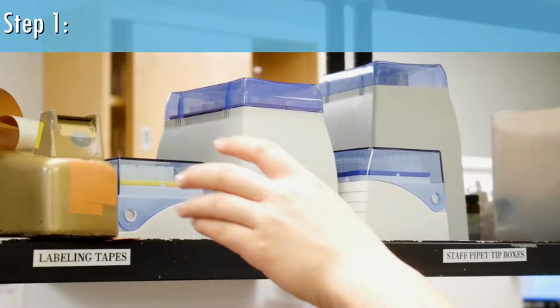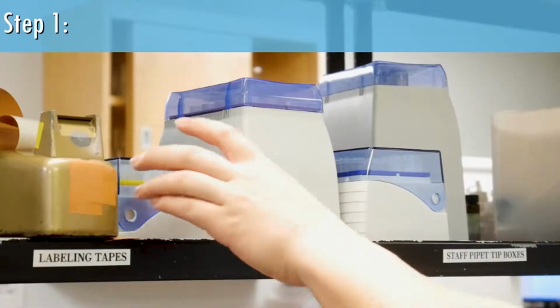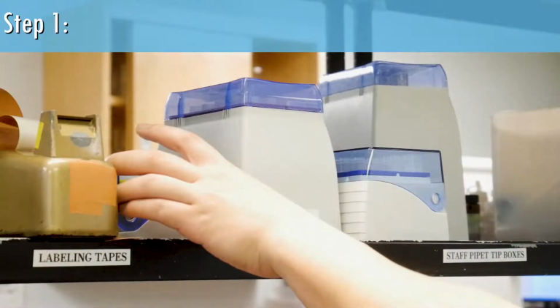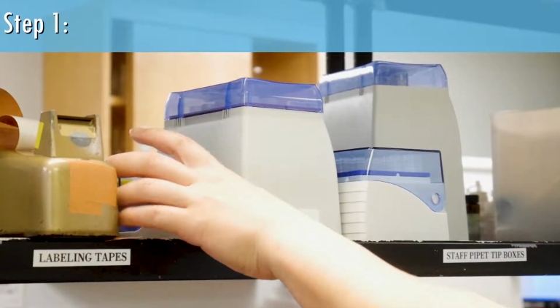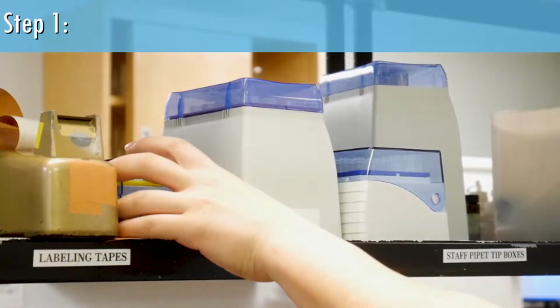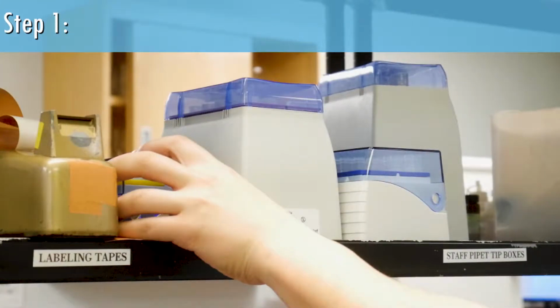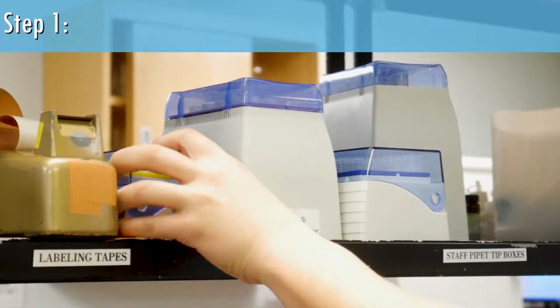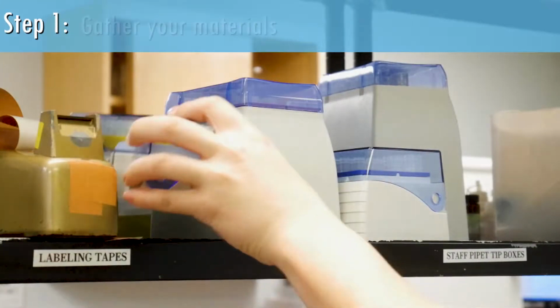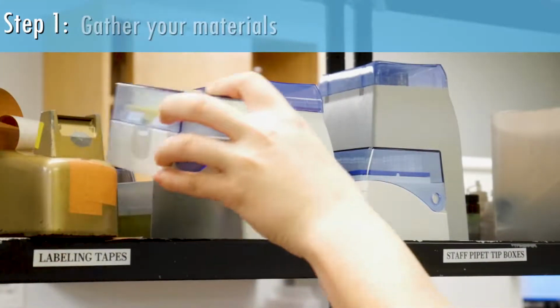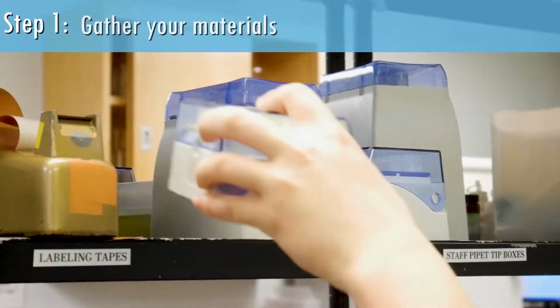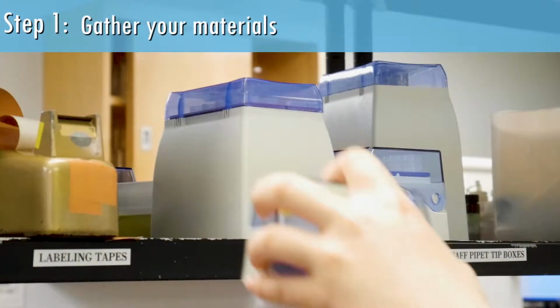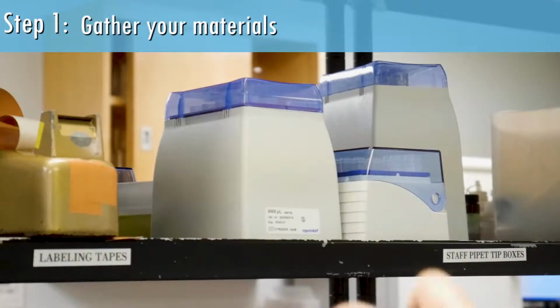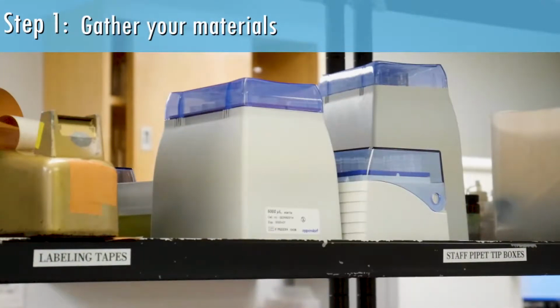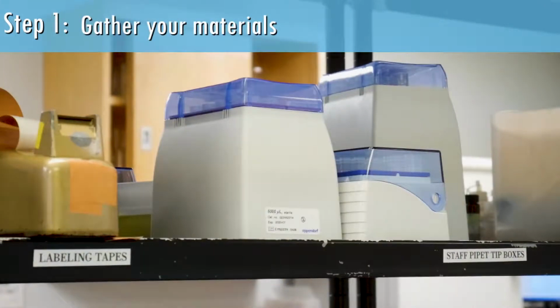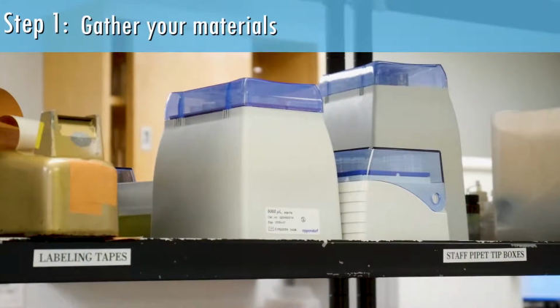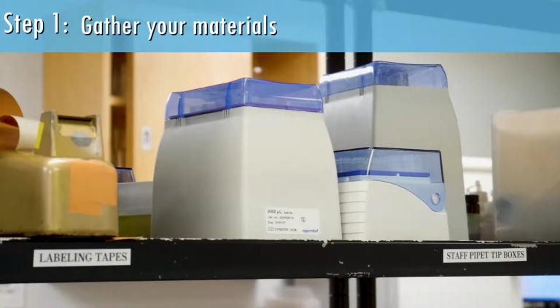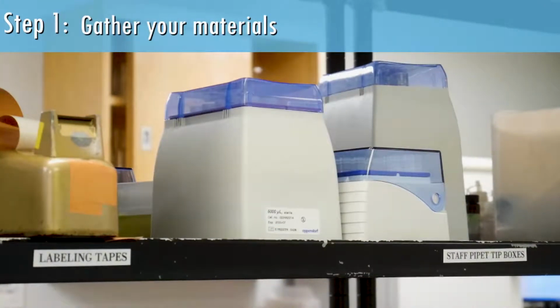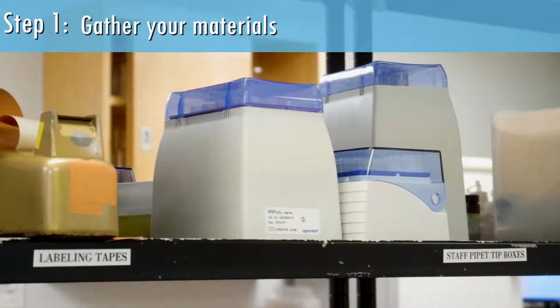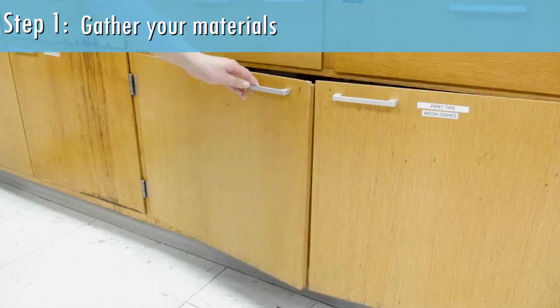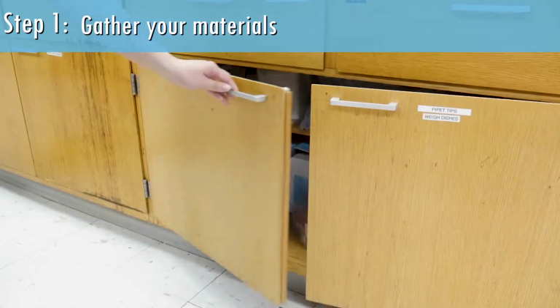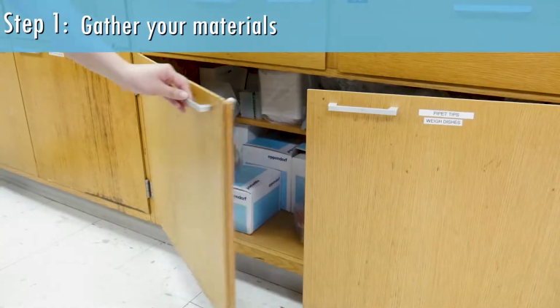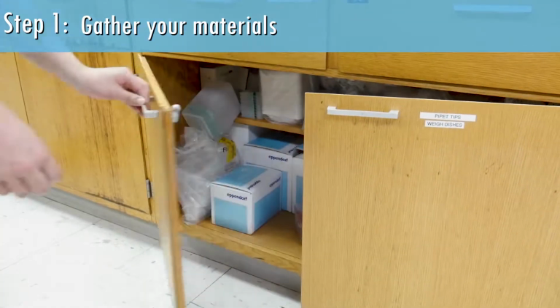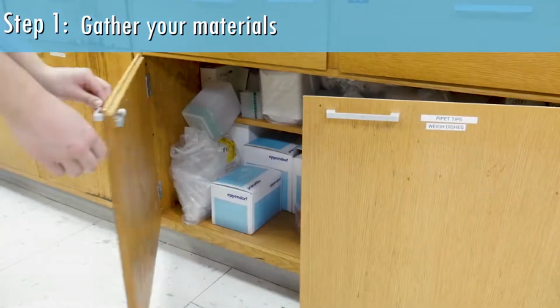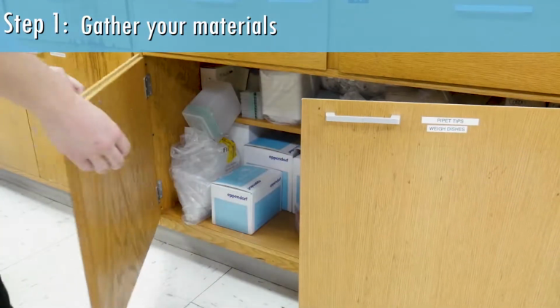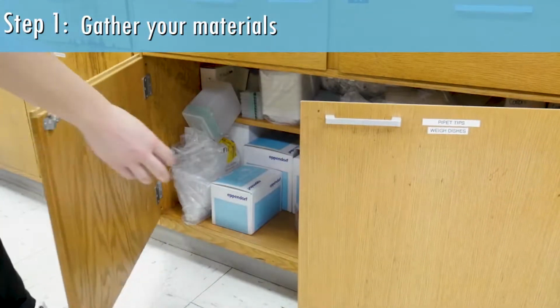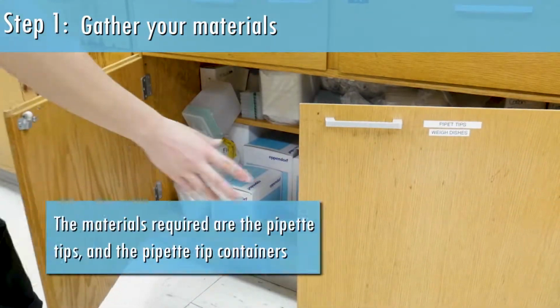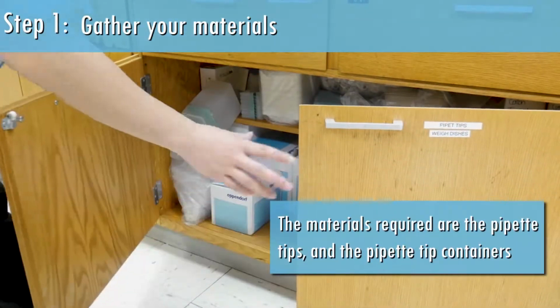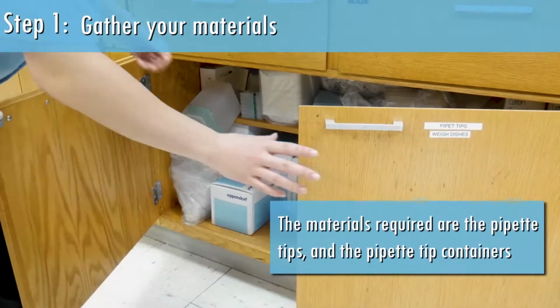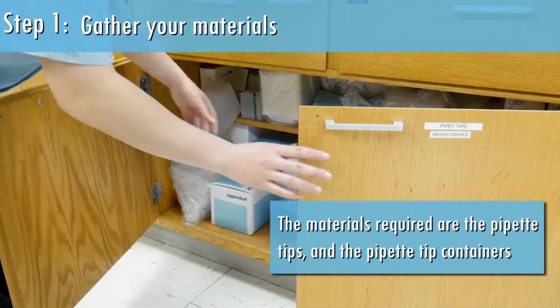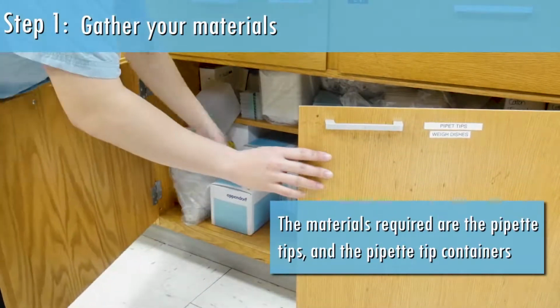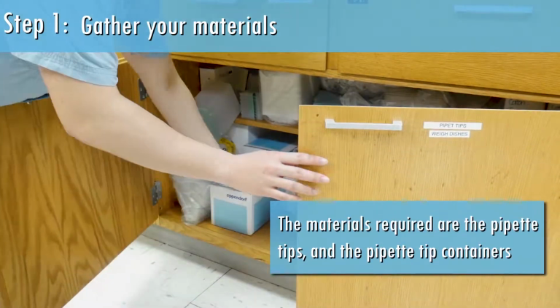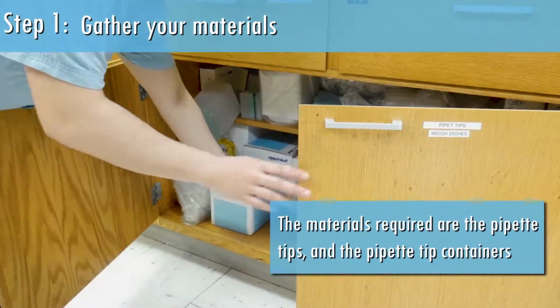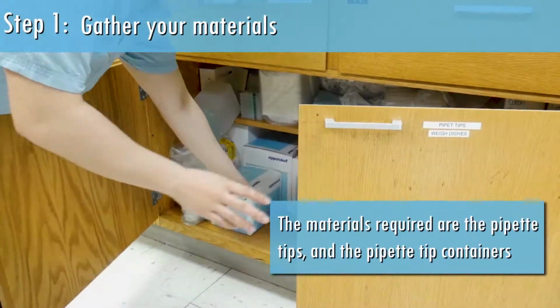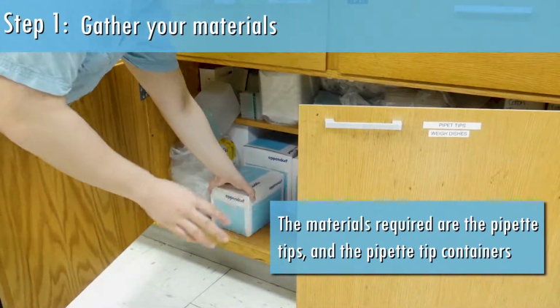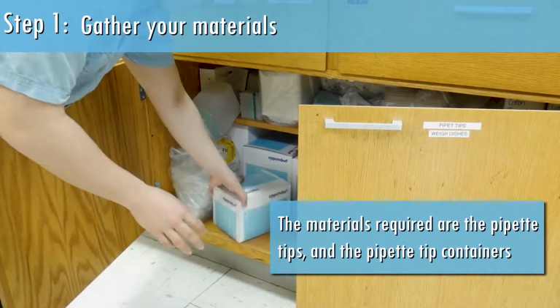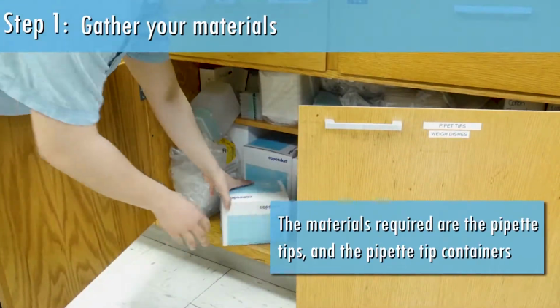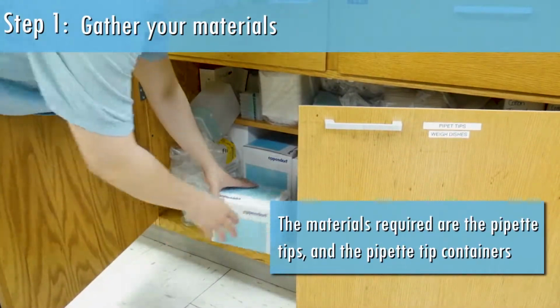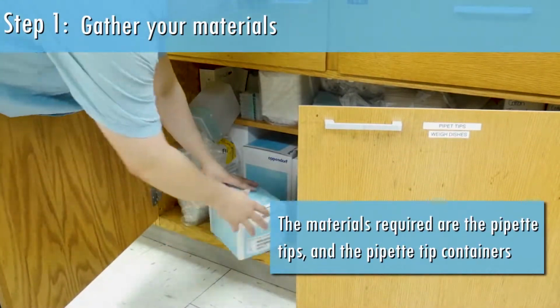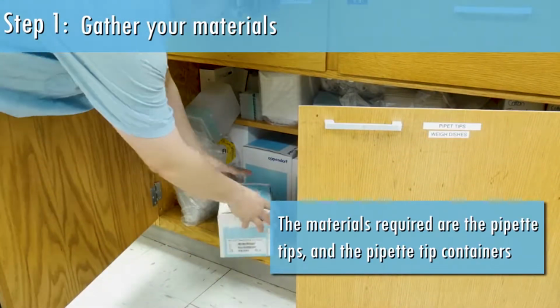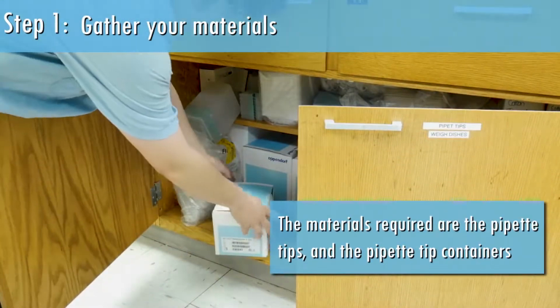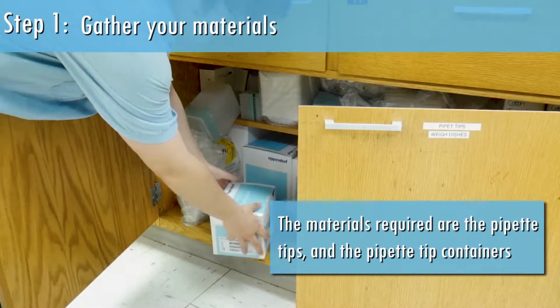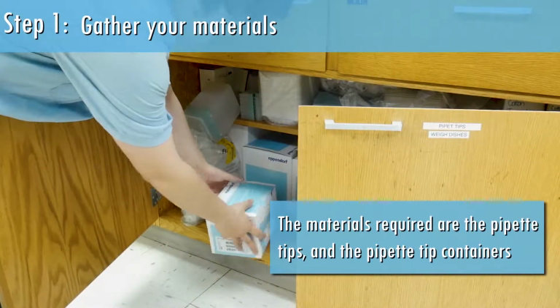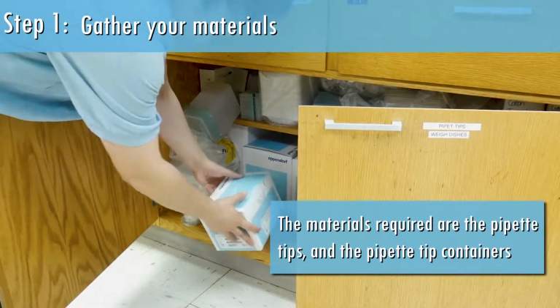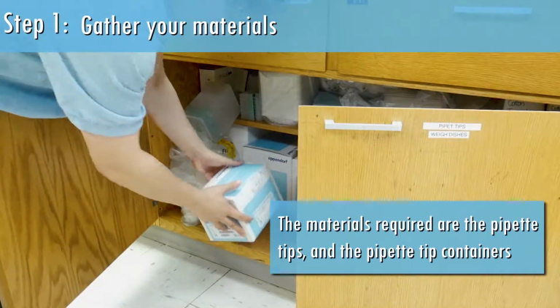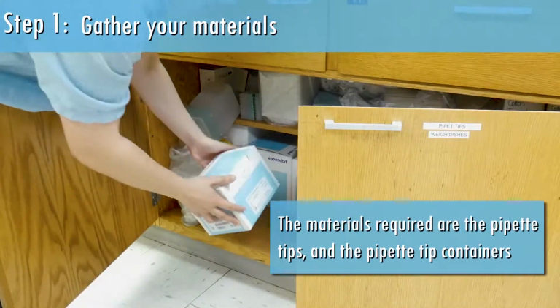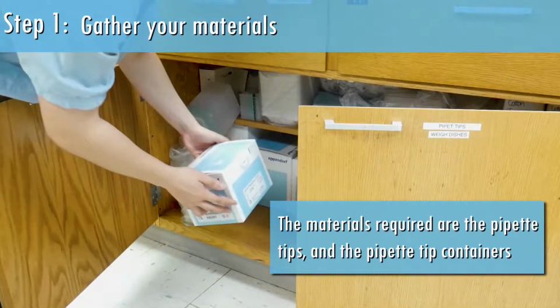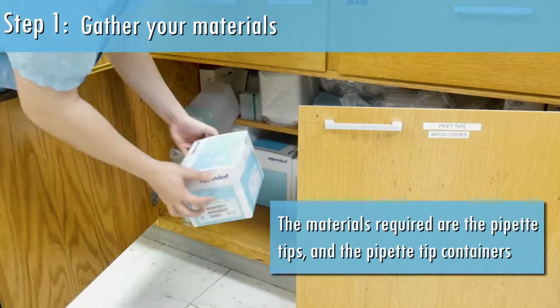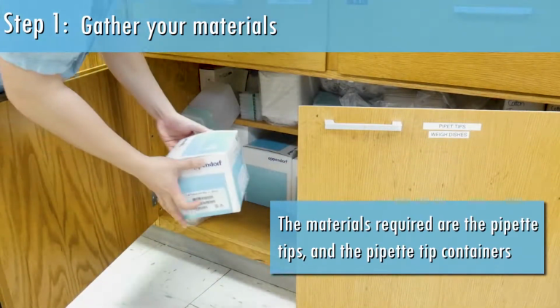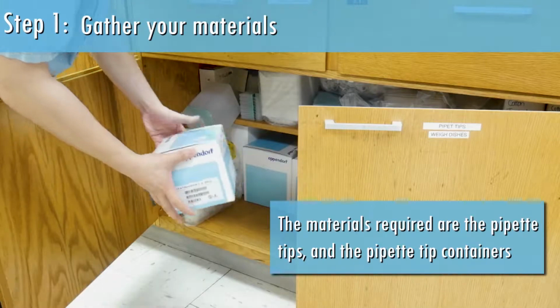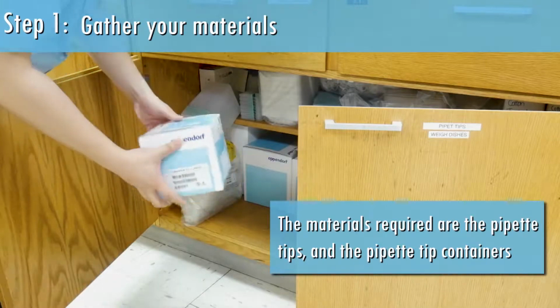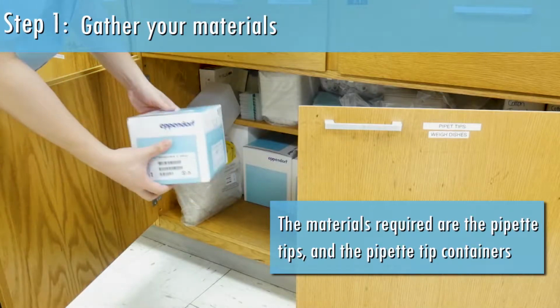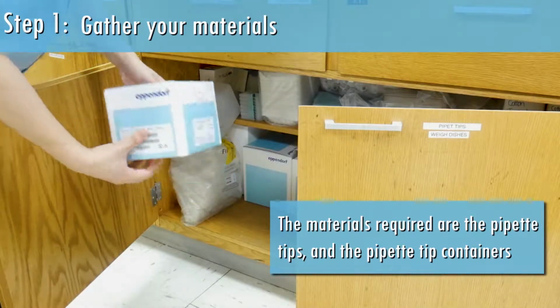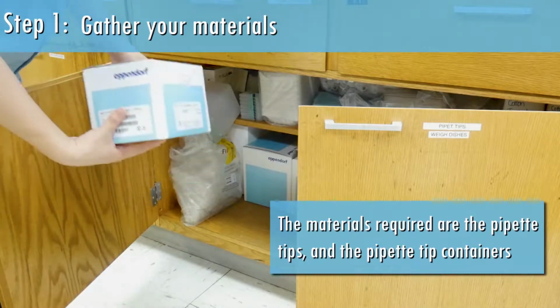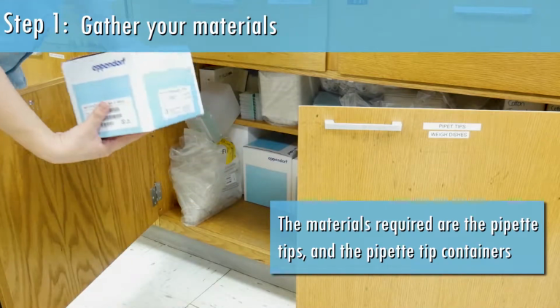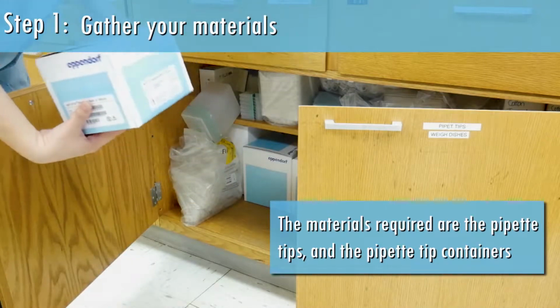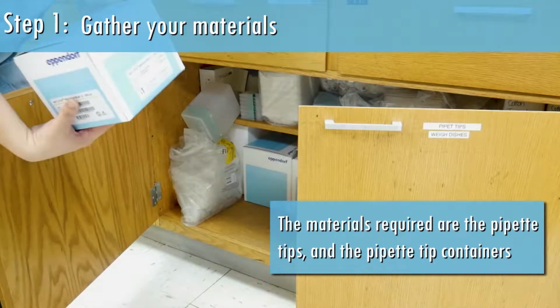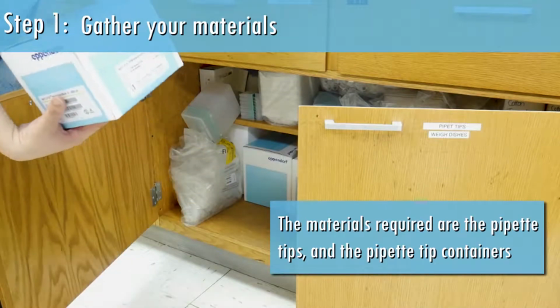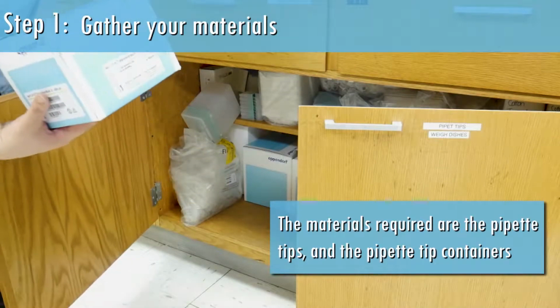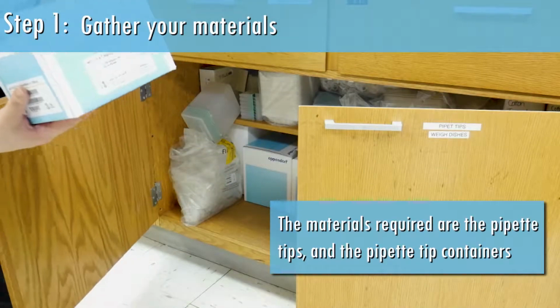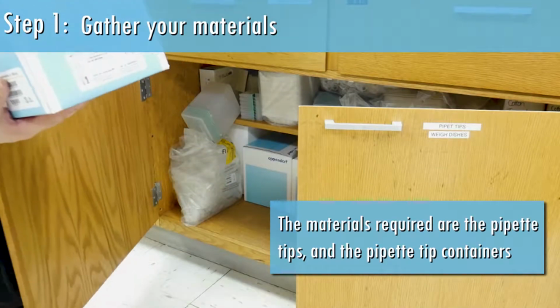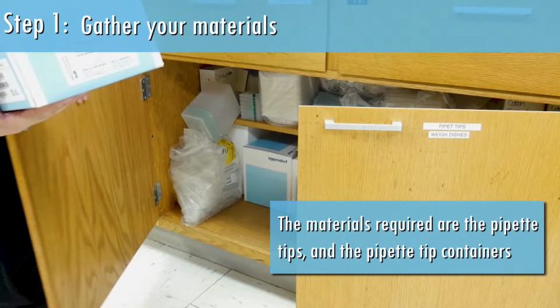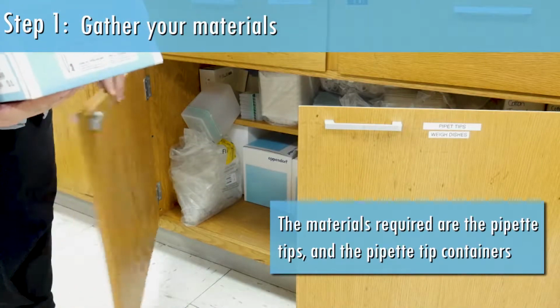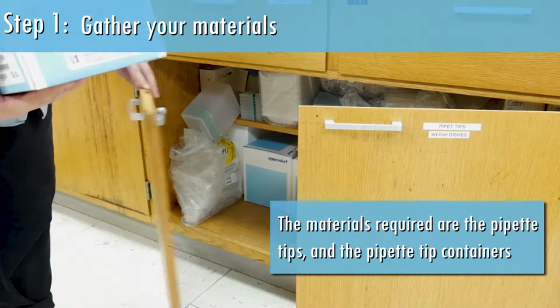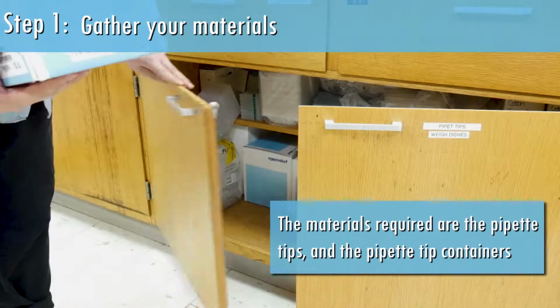Step 1: Gather your materials. The materials required are the pipette tips and the pipette tip containers.